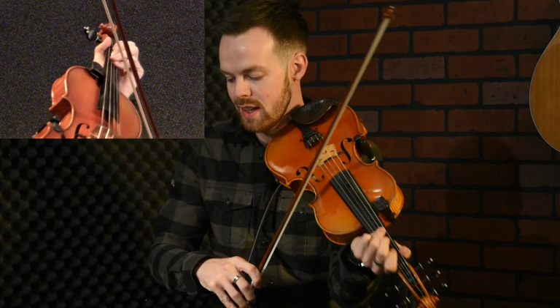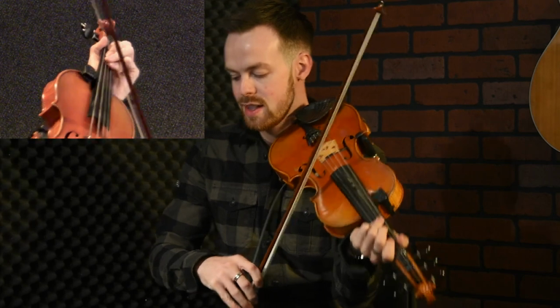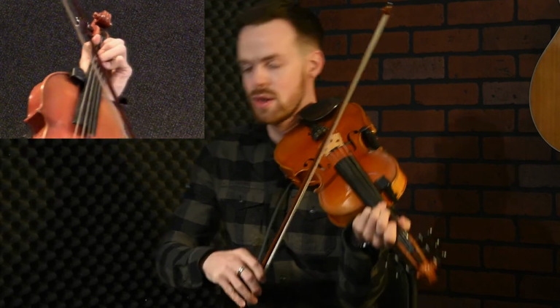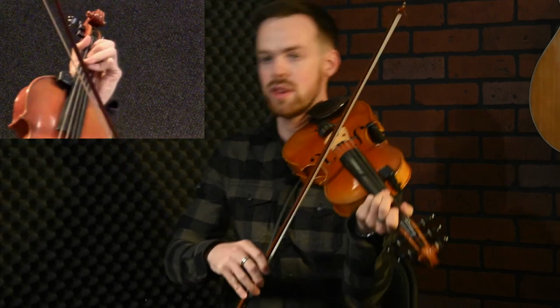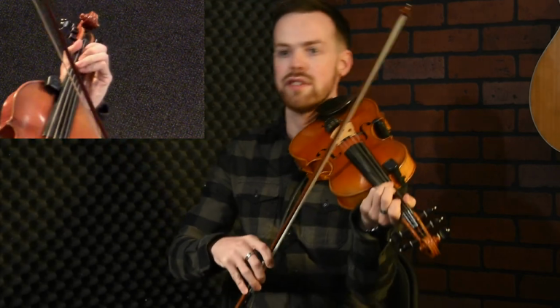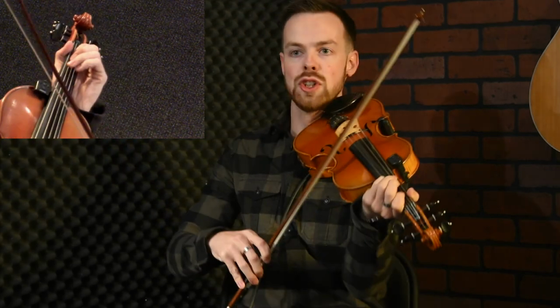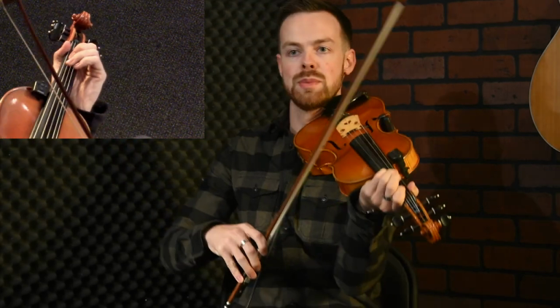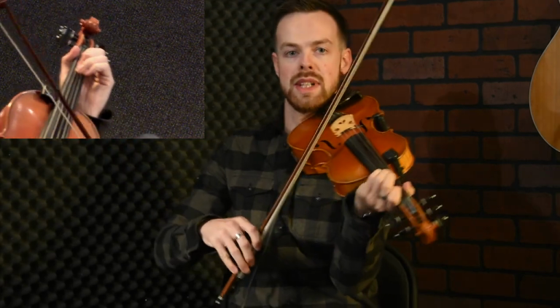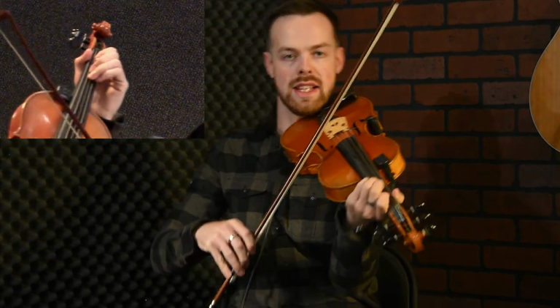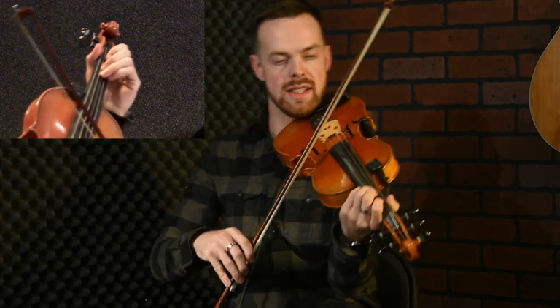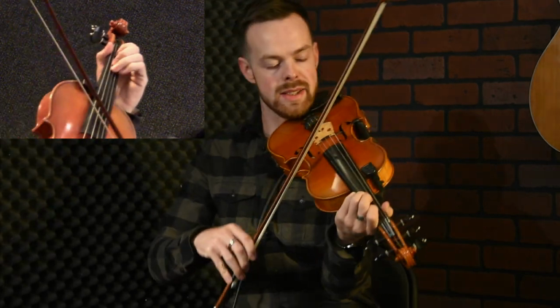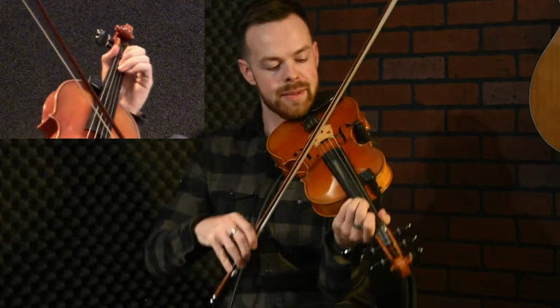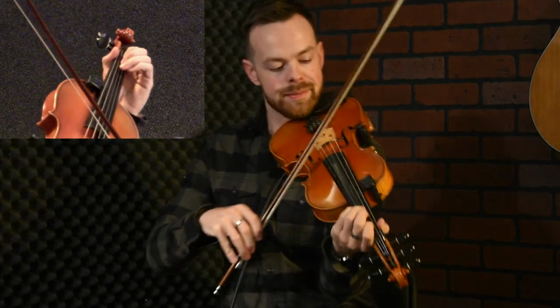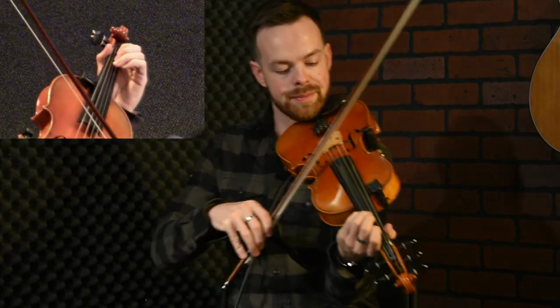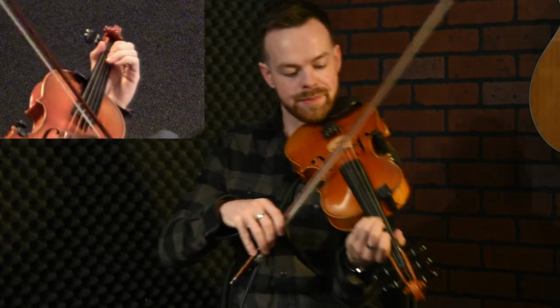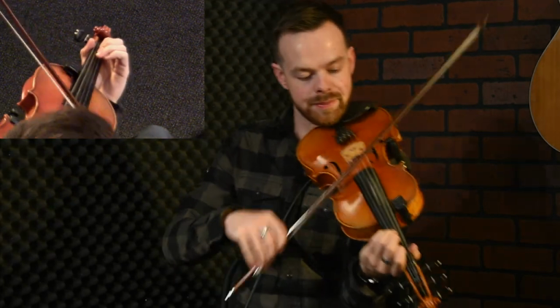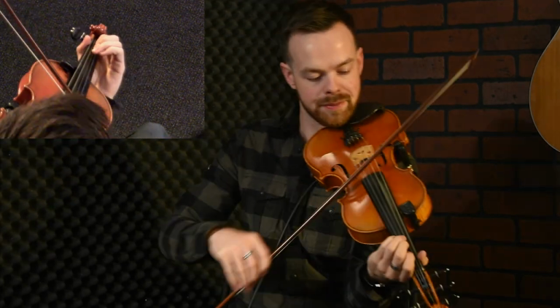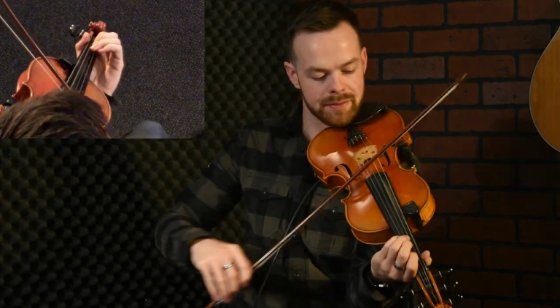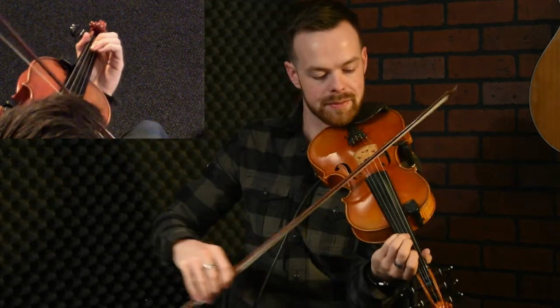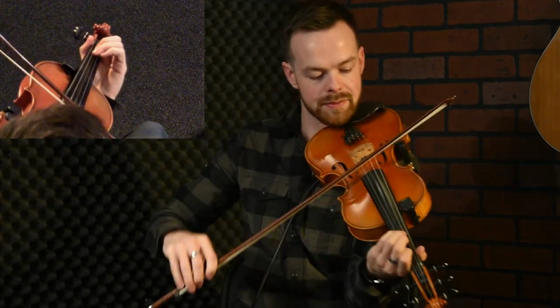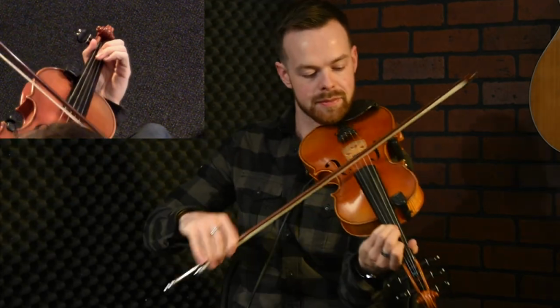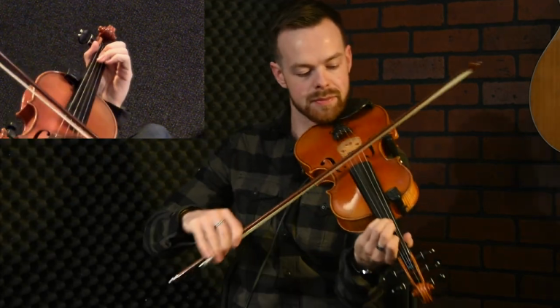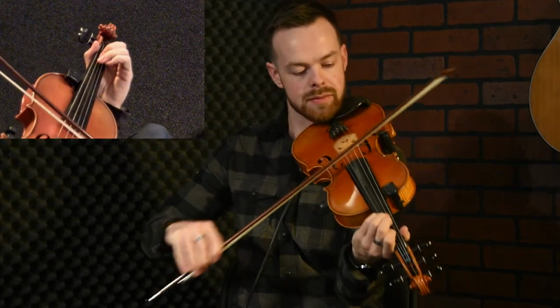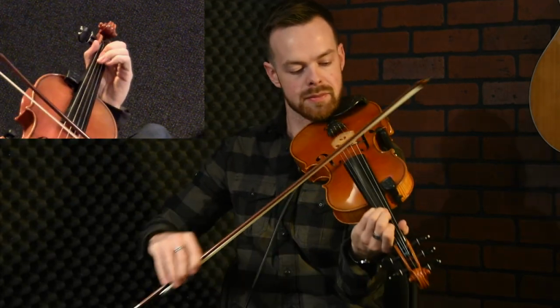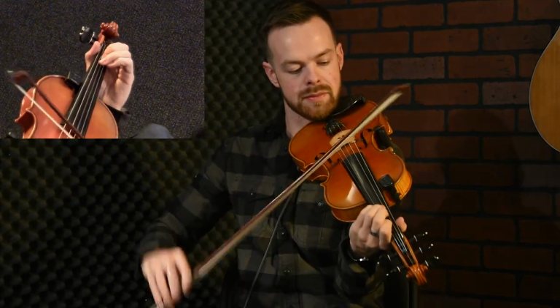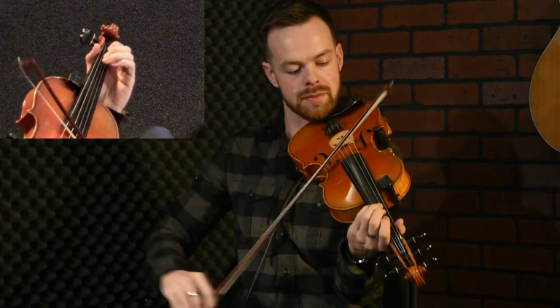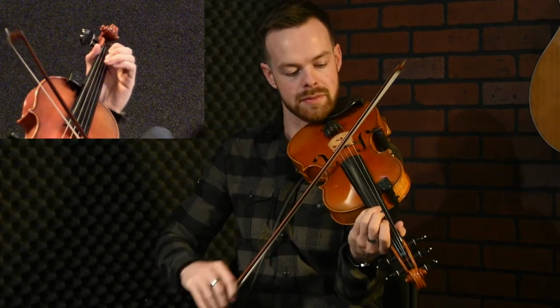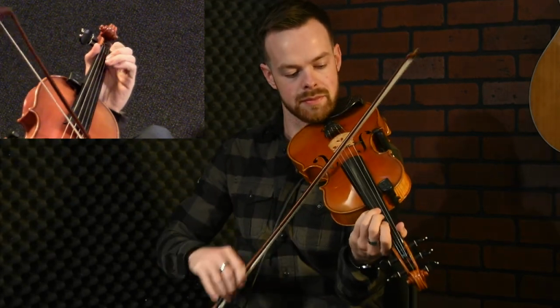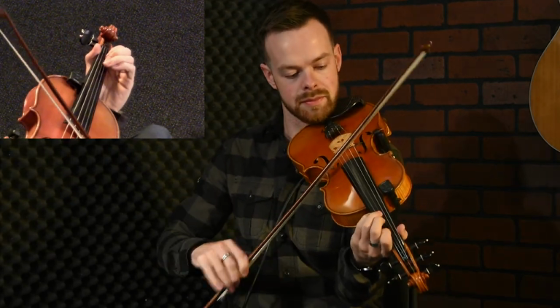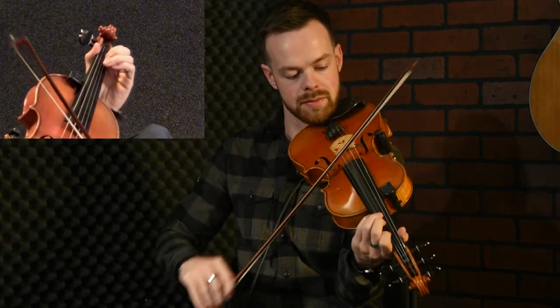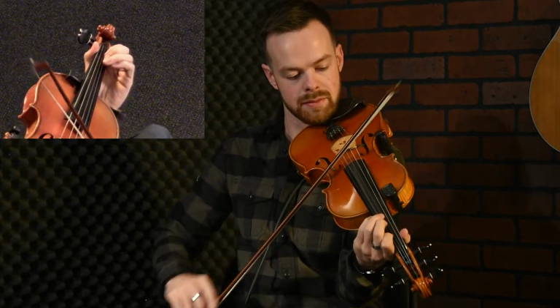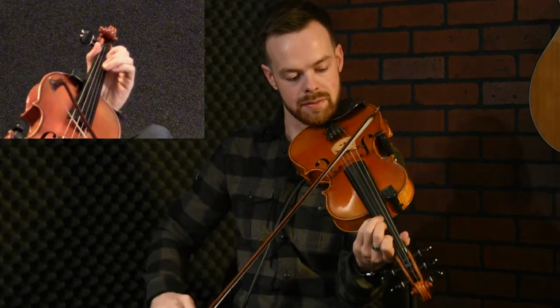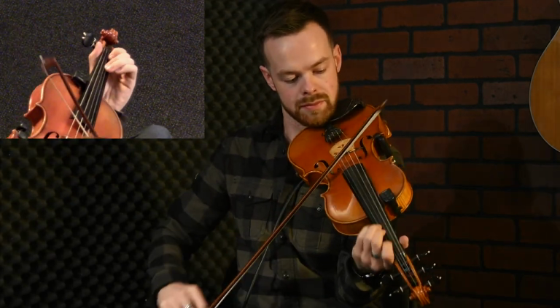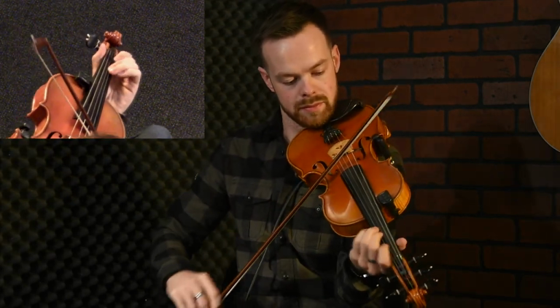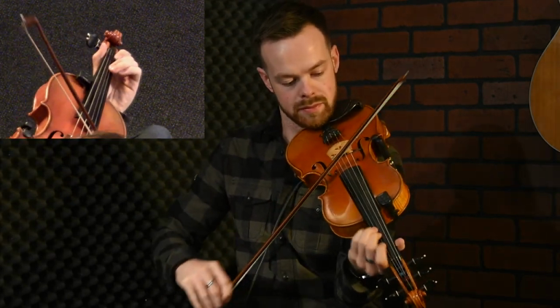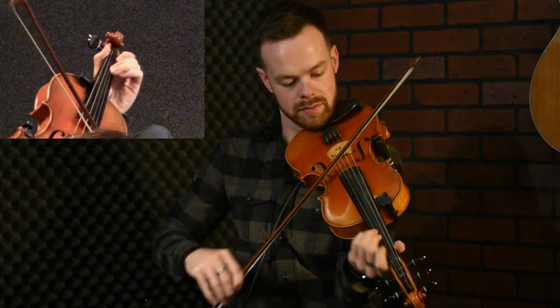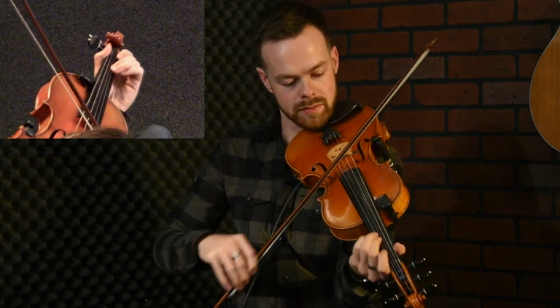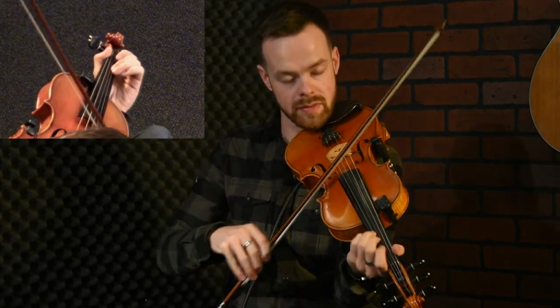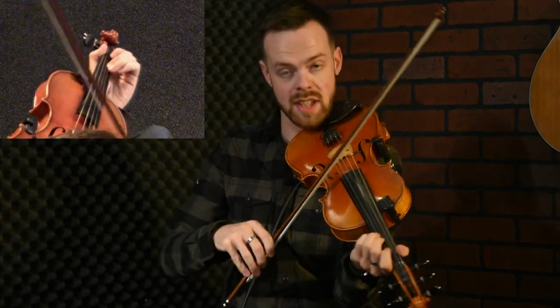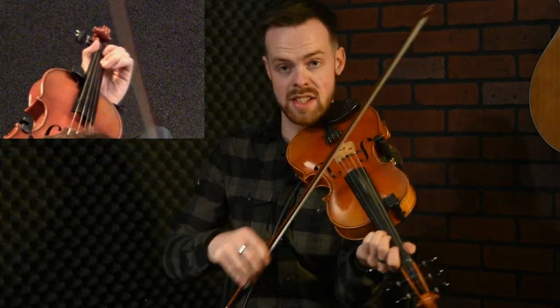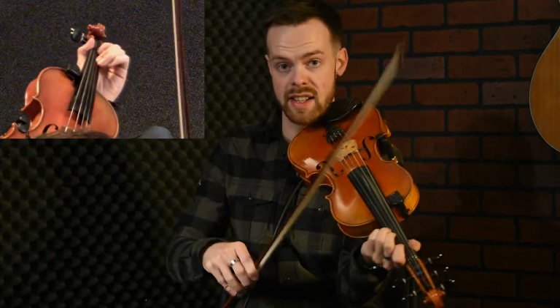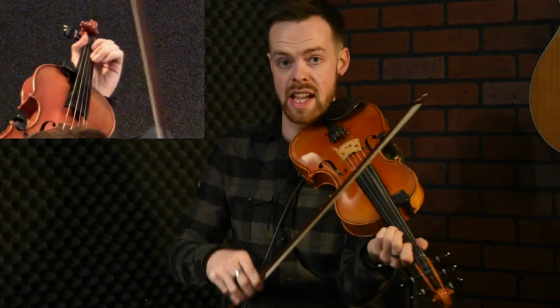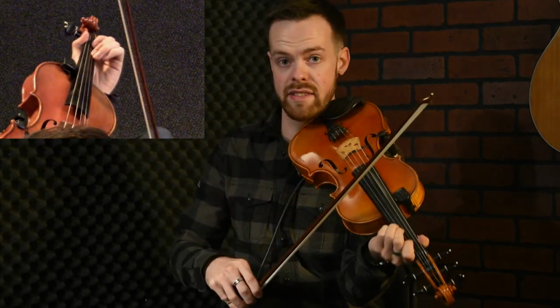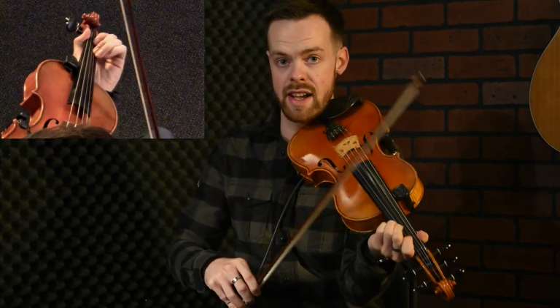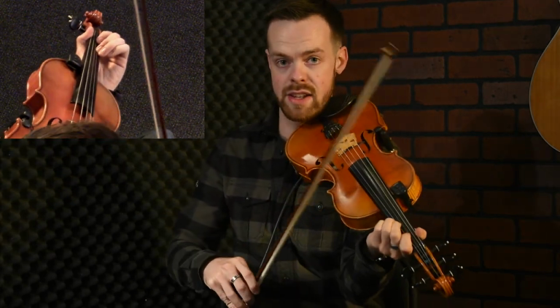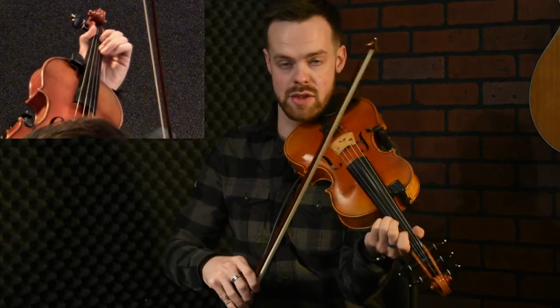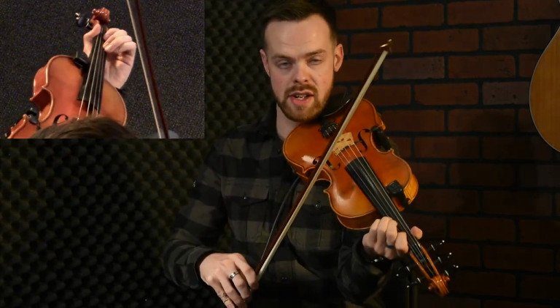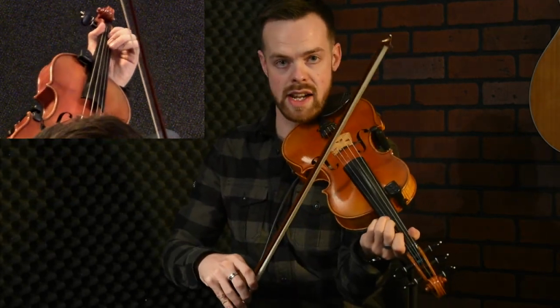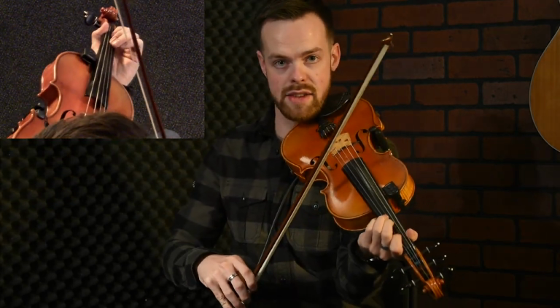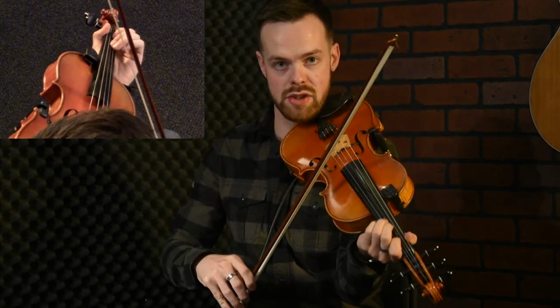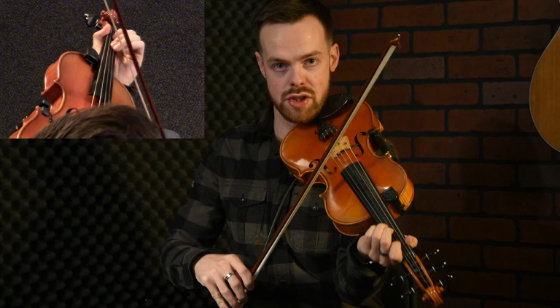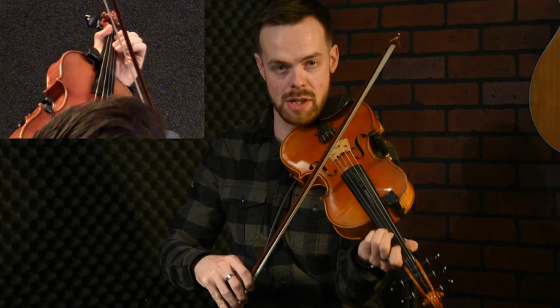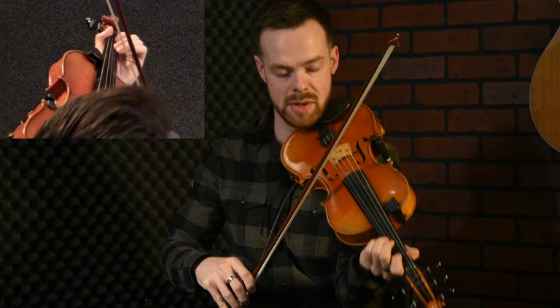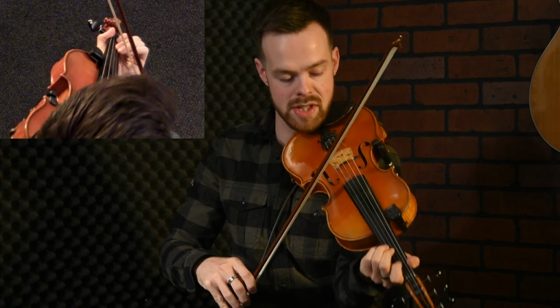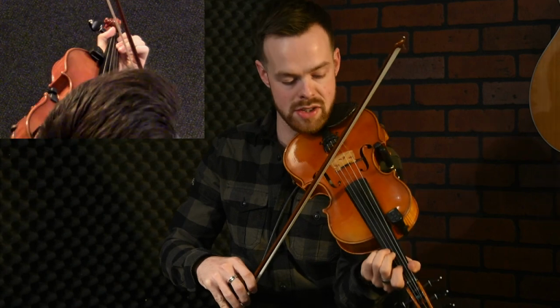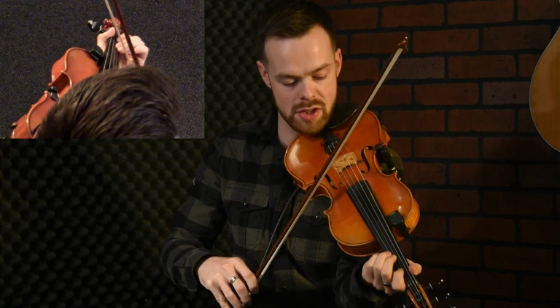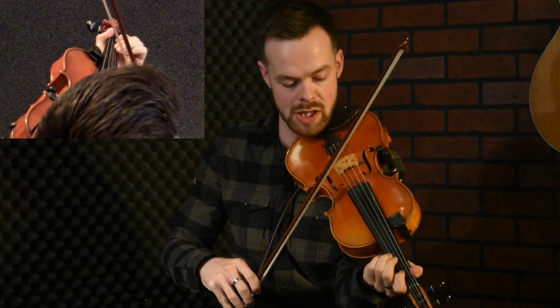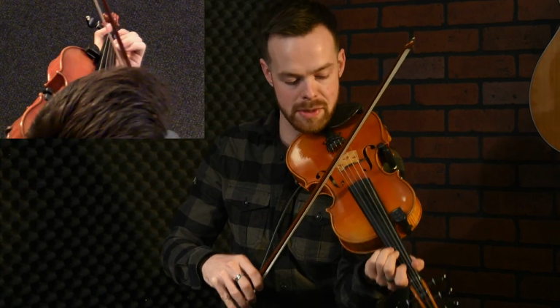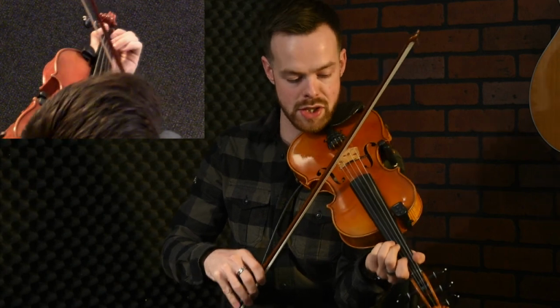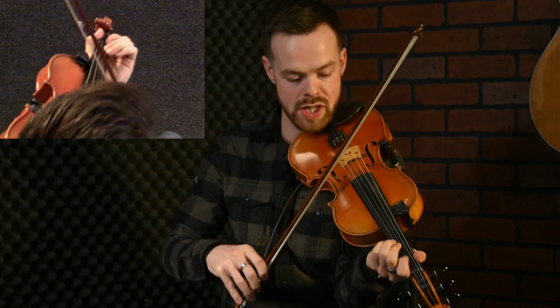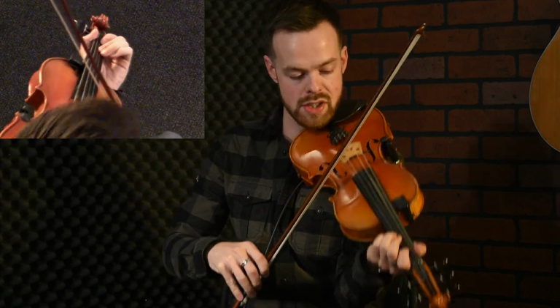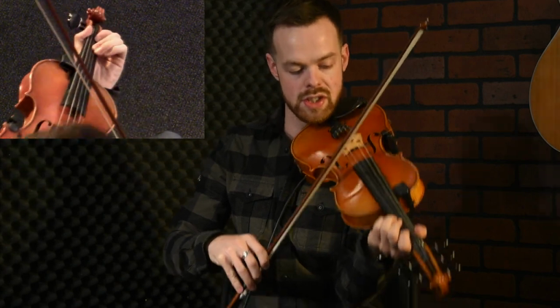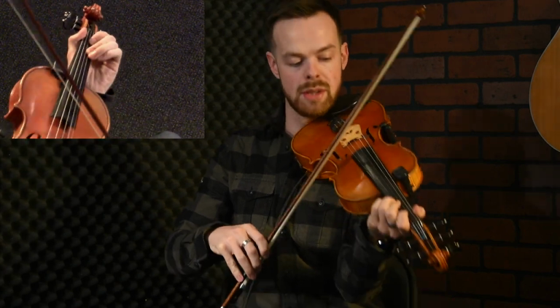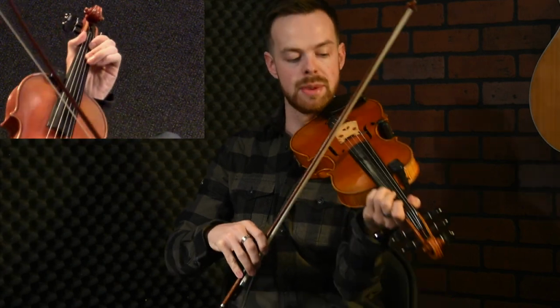The first bit is in the key of A, so your F's are sharp, your C's are sharp, and your G's are sharp.